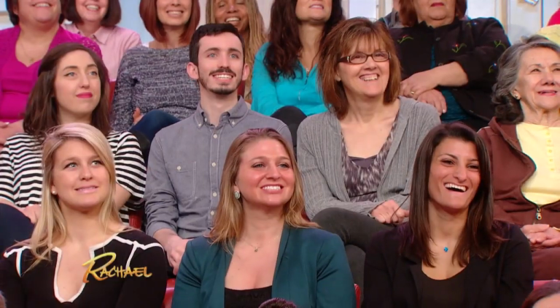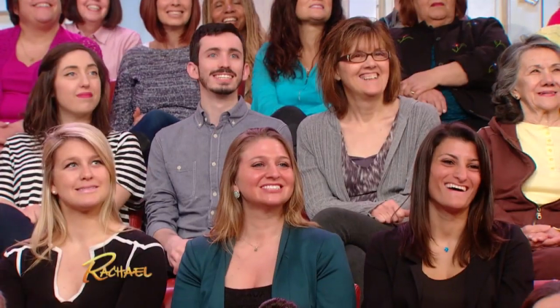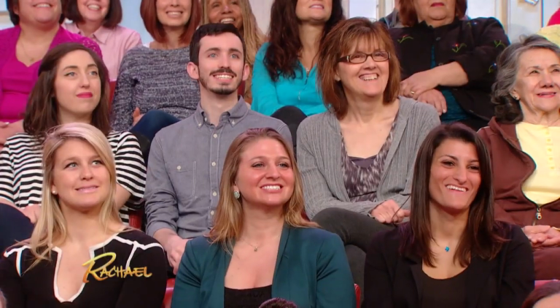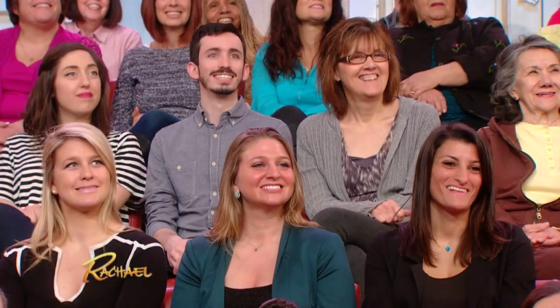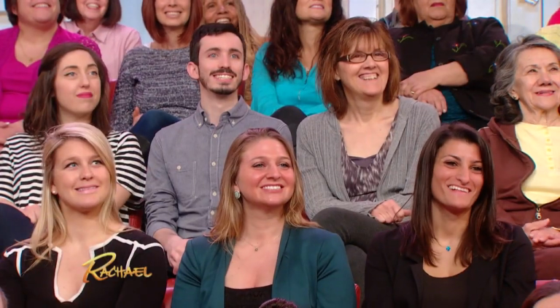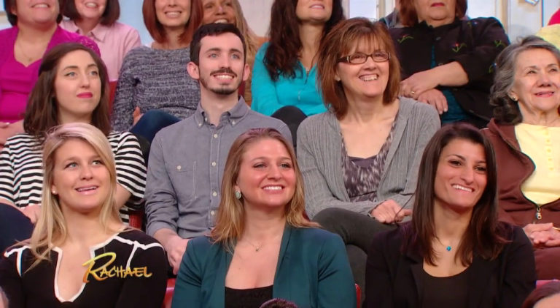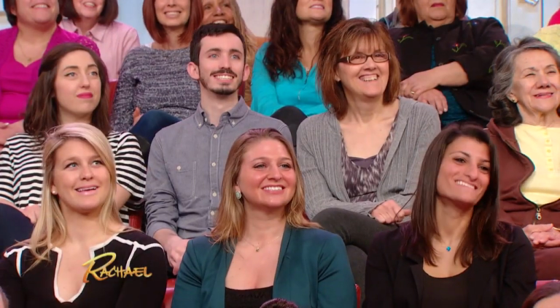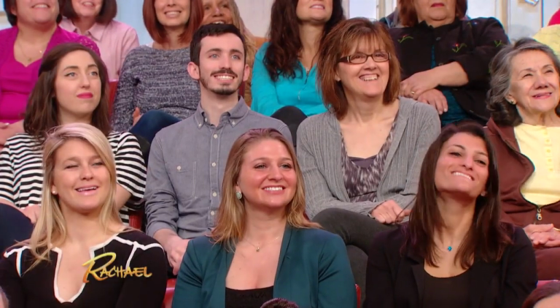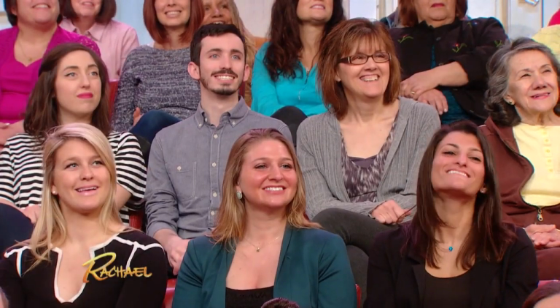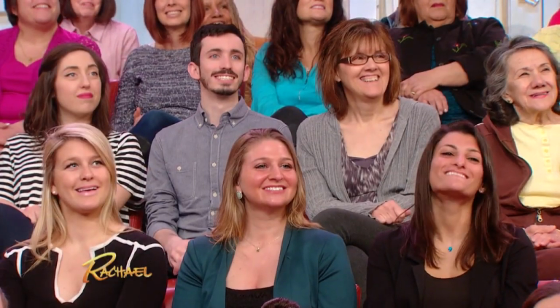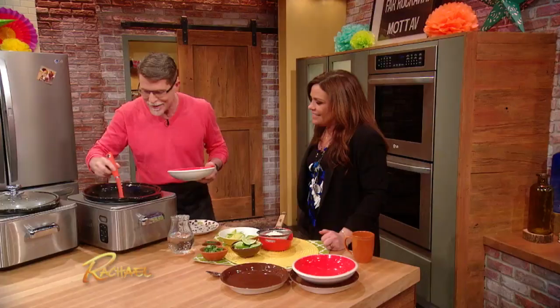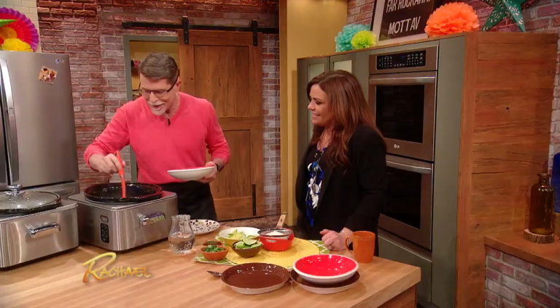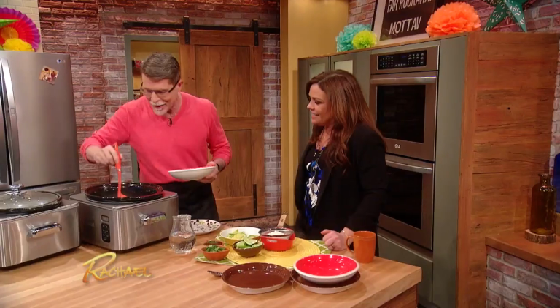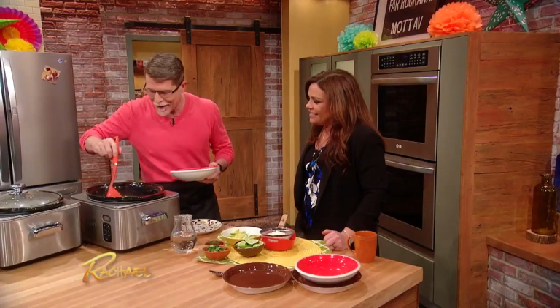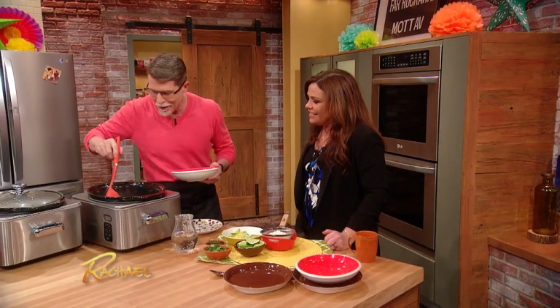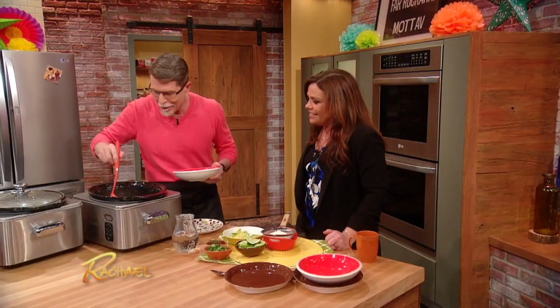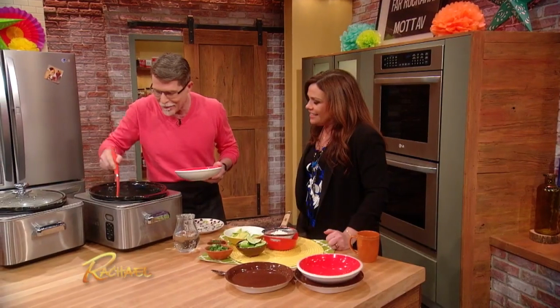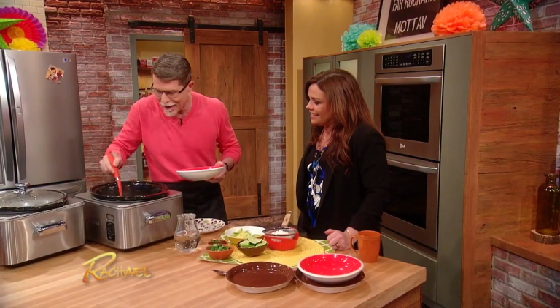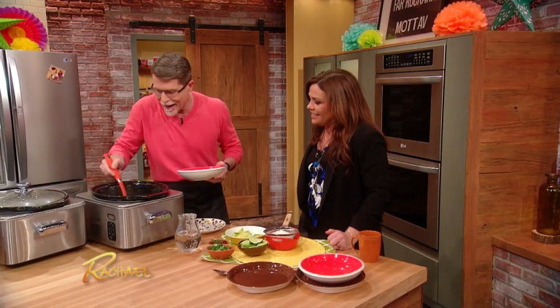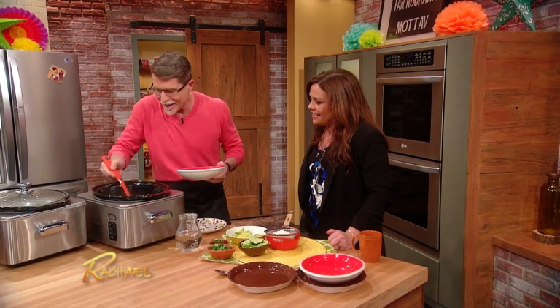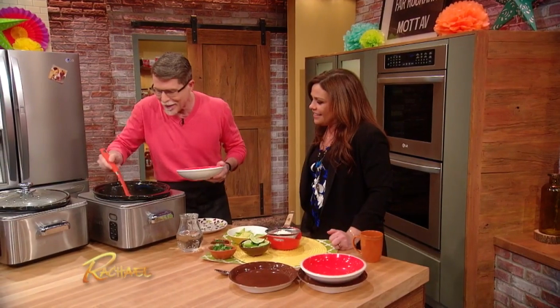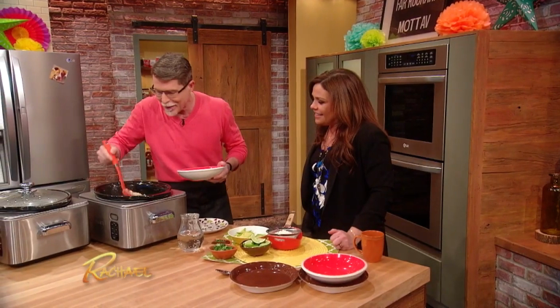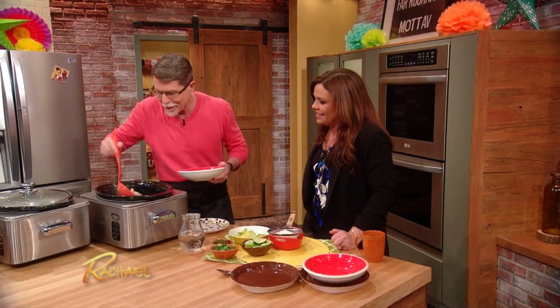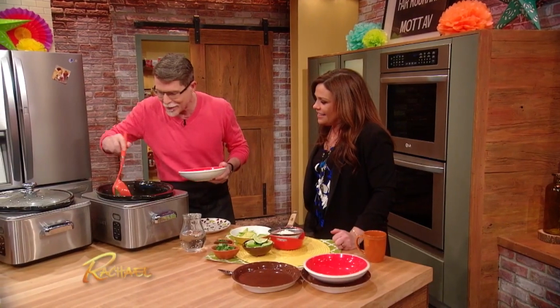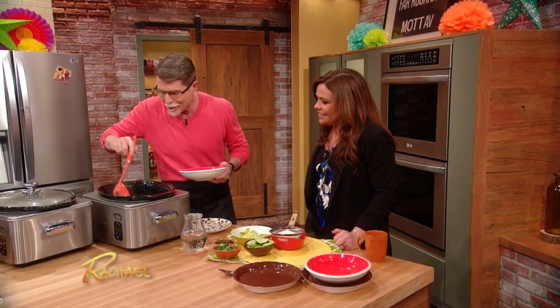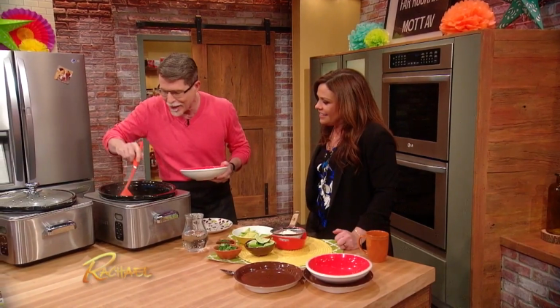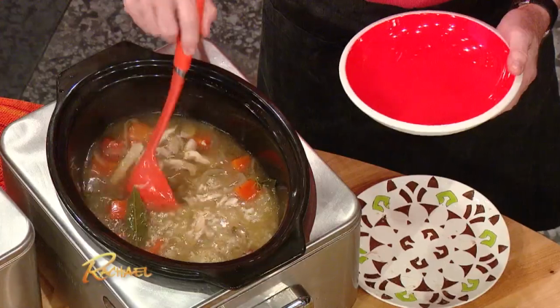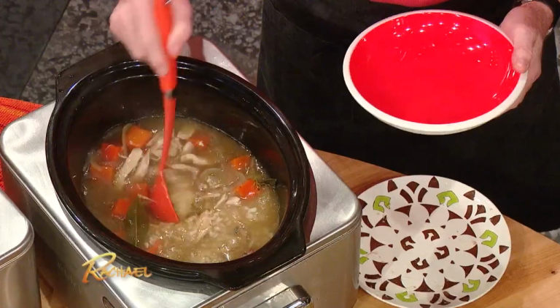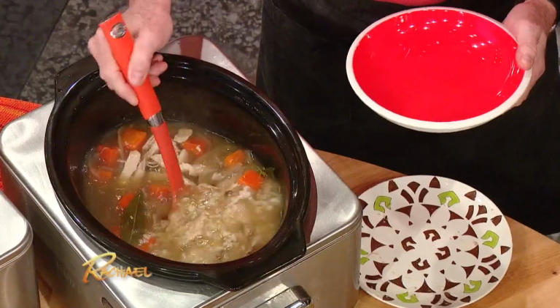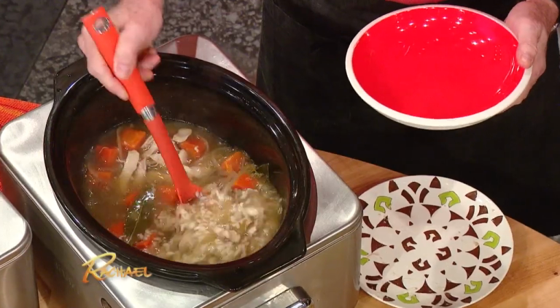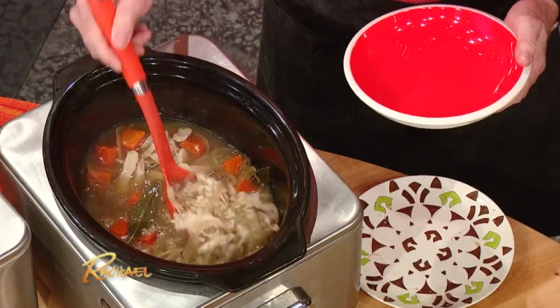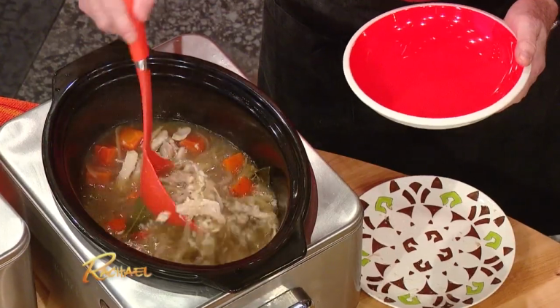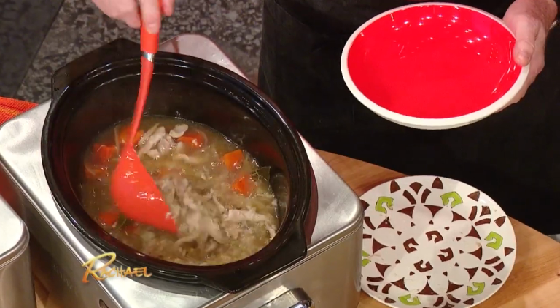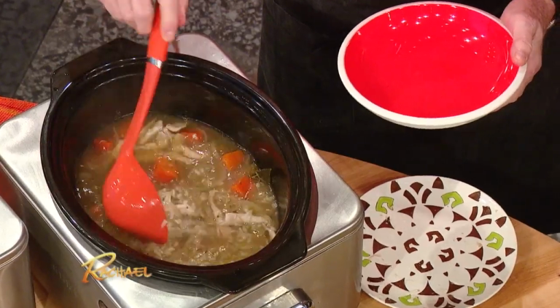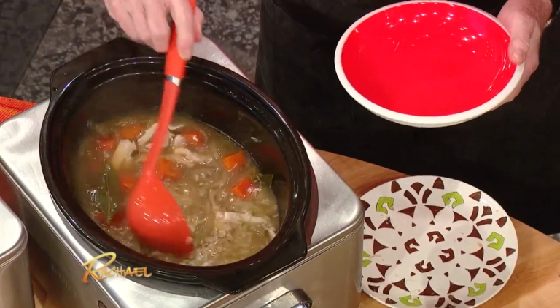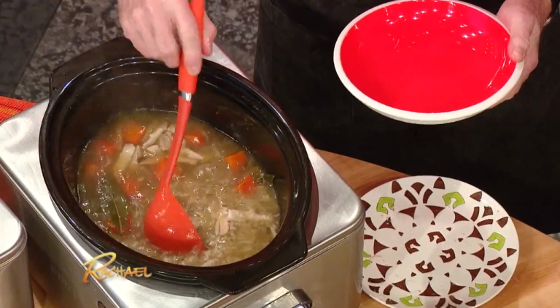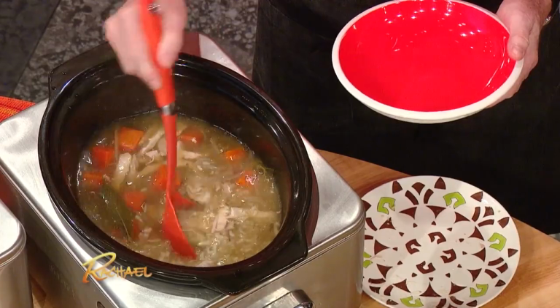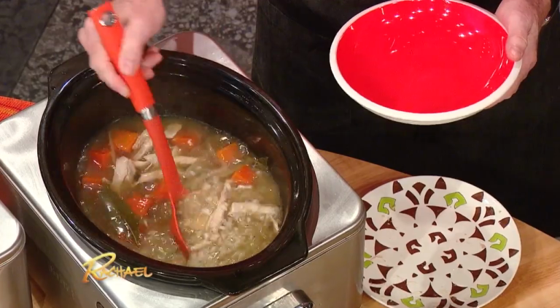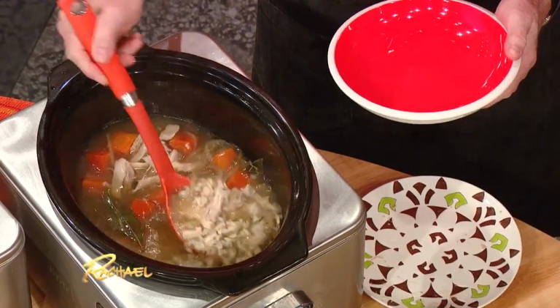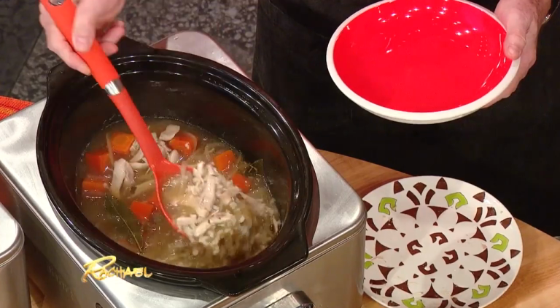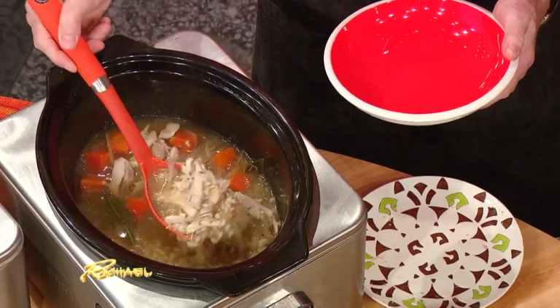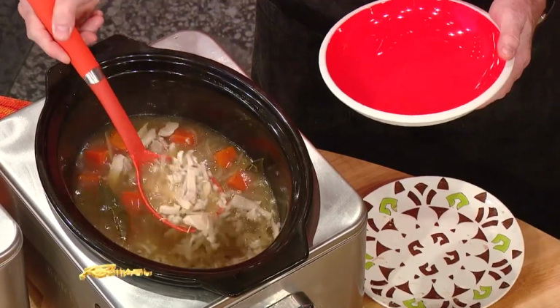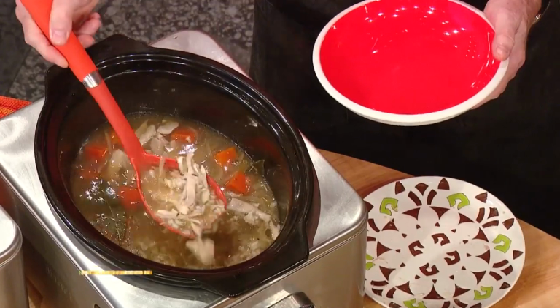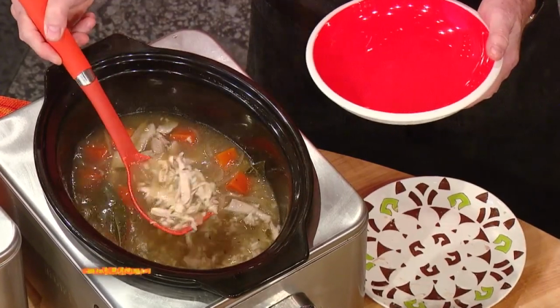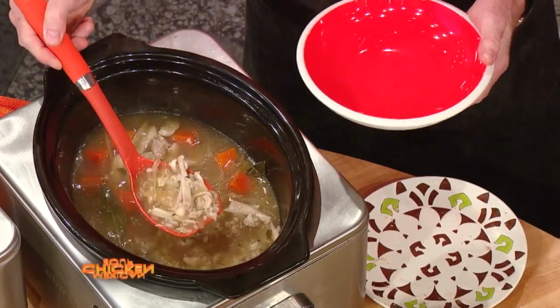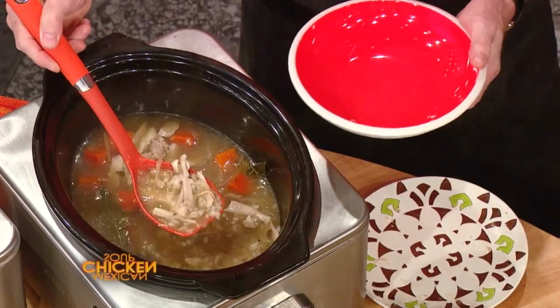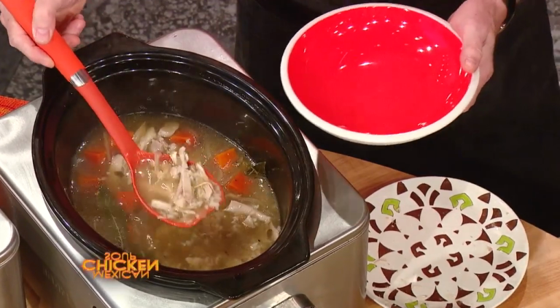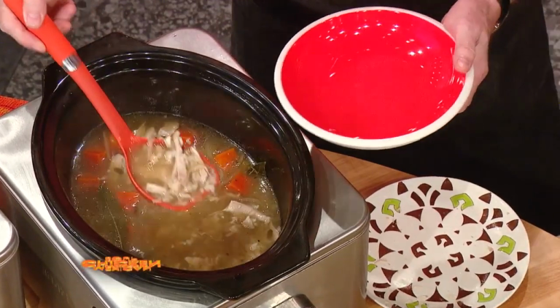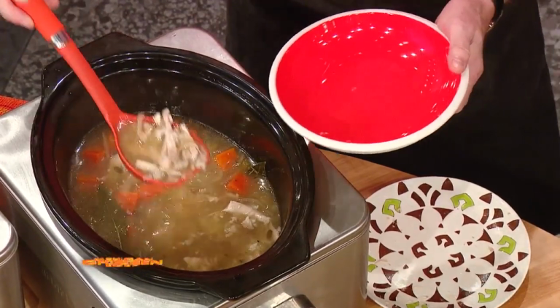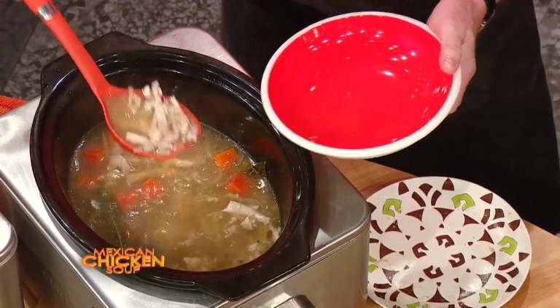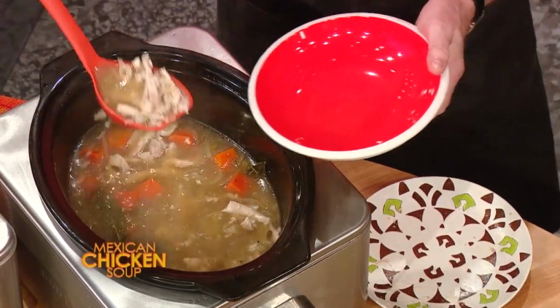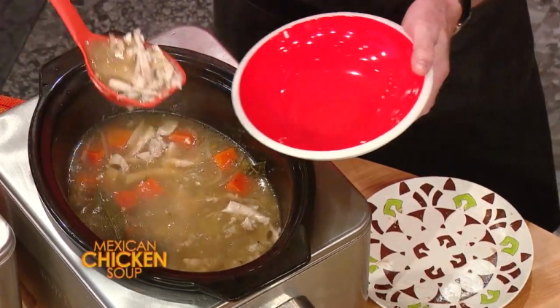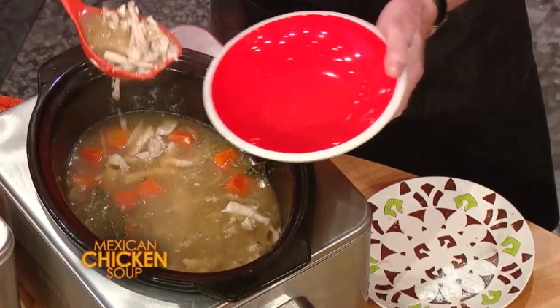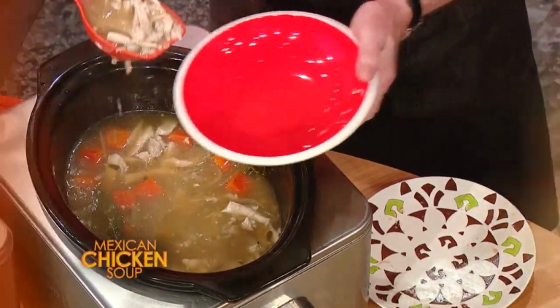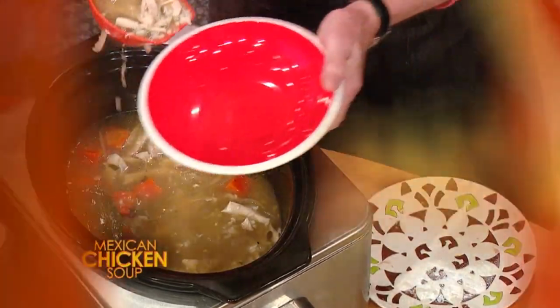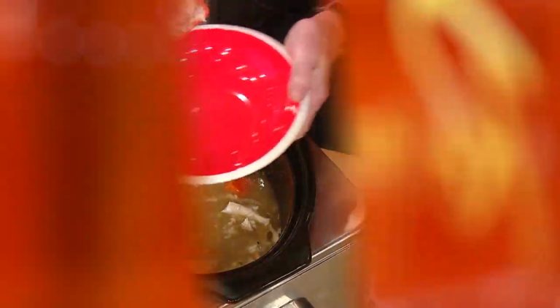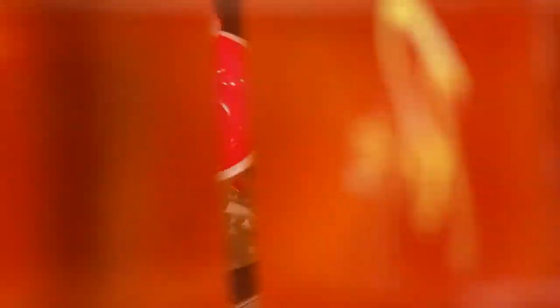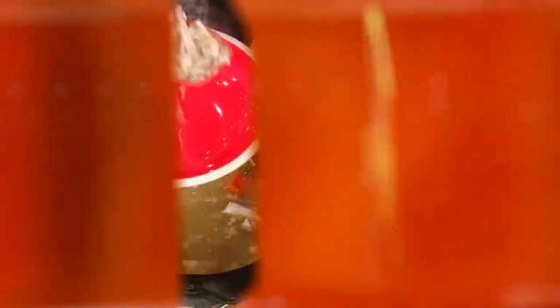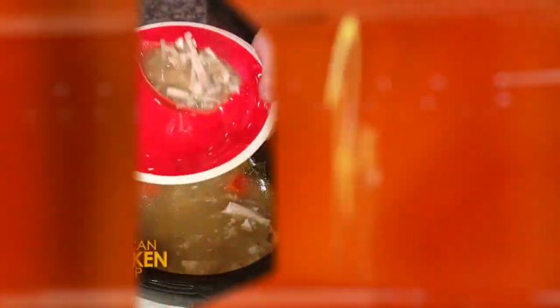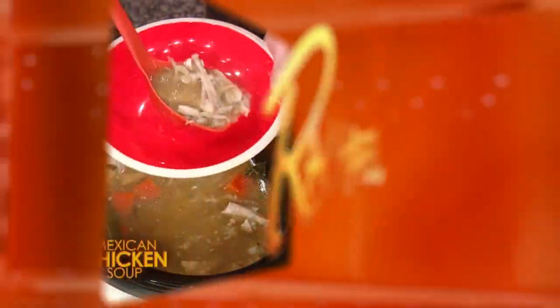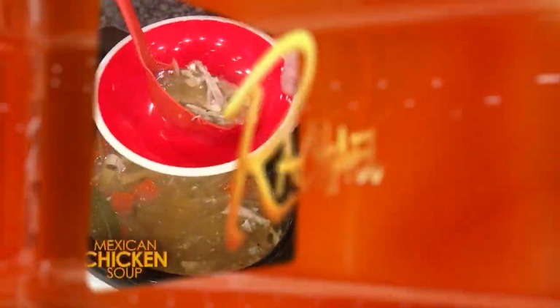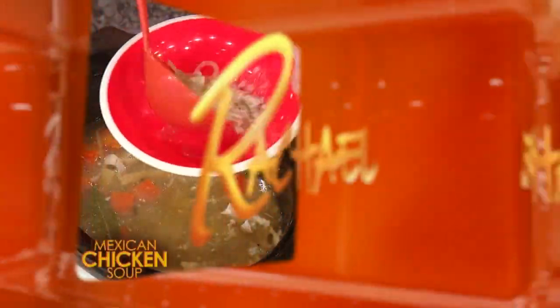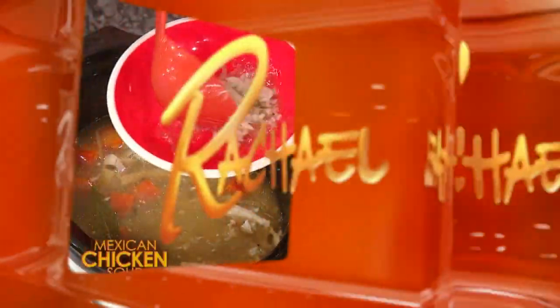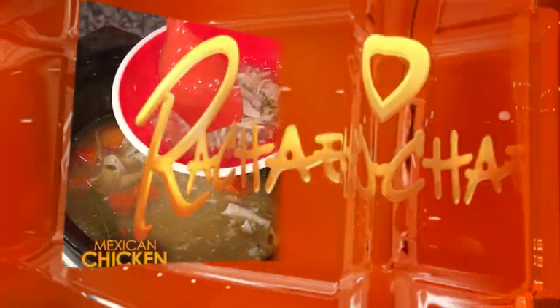Here we've got the cooked rice and chicken soup. Oh my God, so gorgeous, yum!